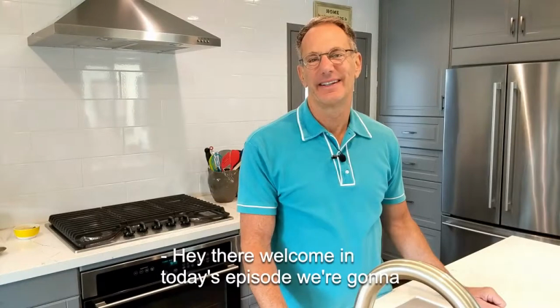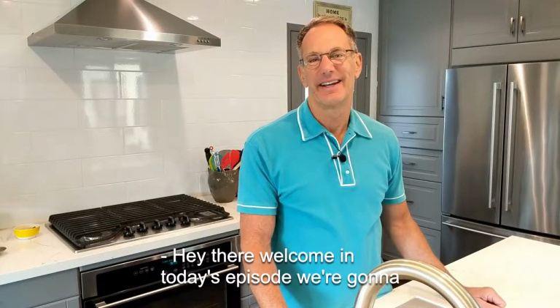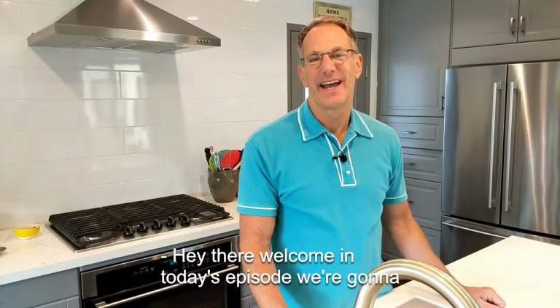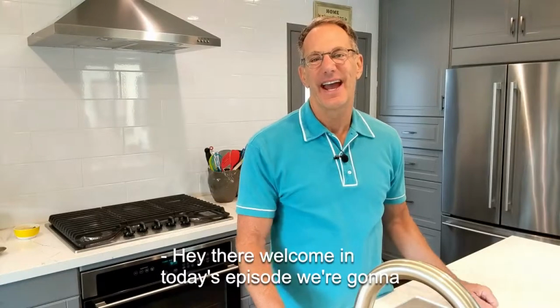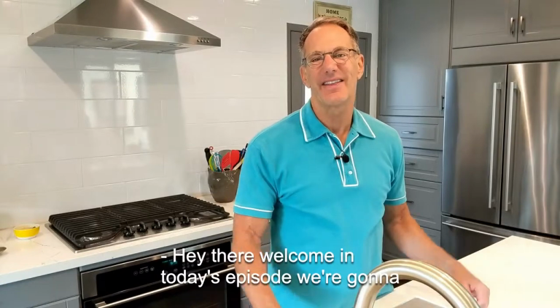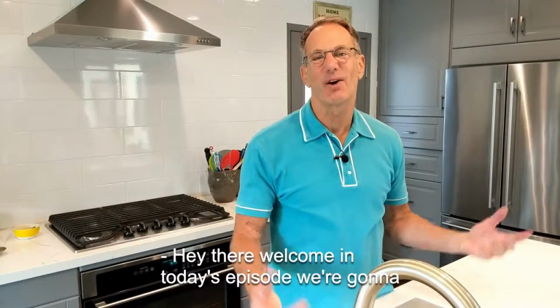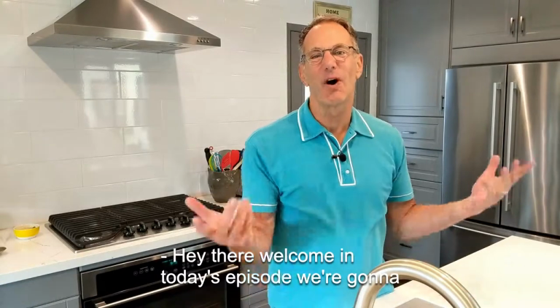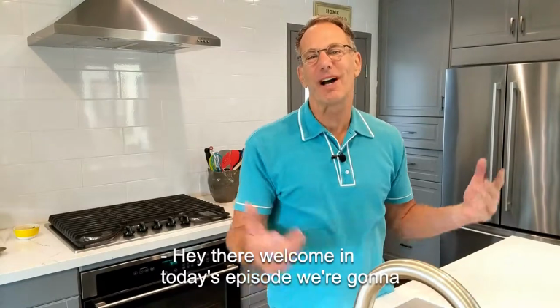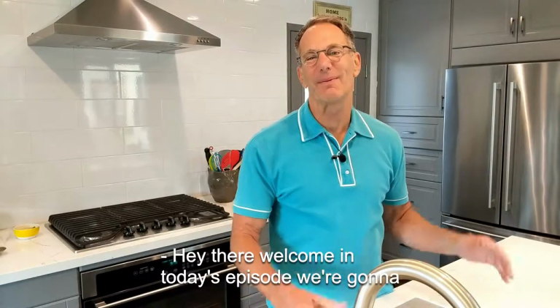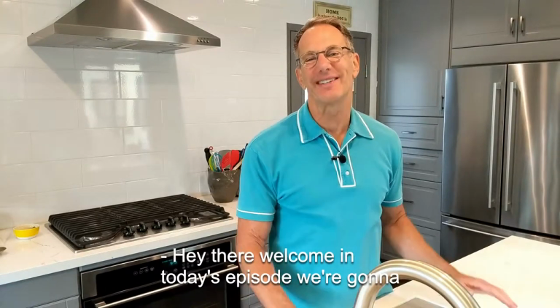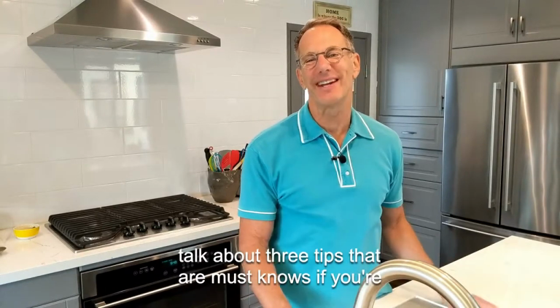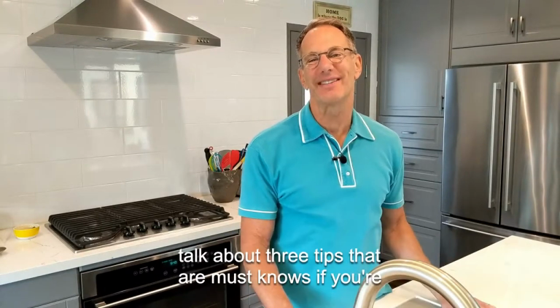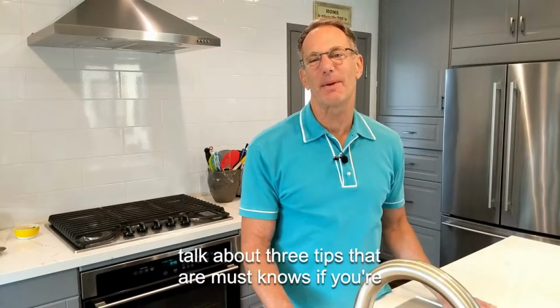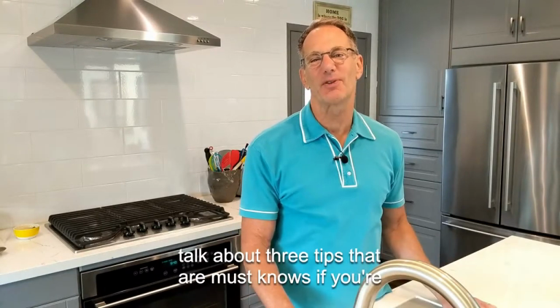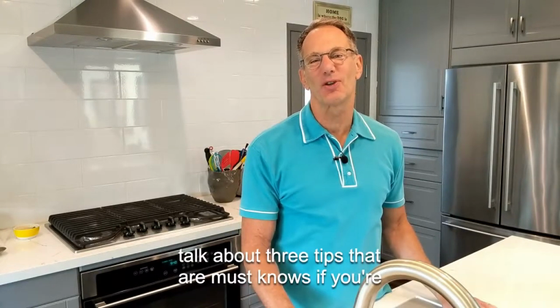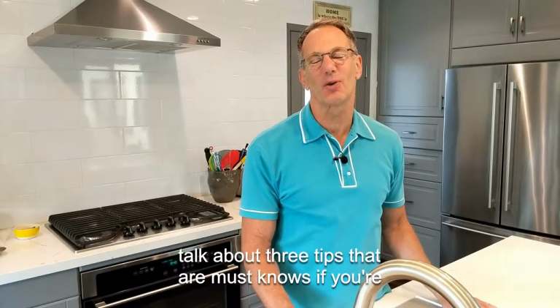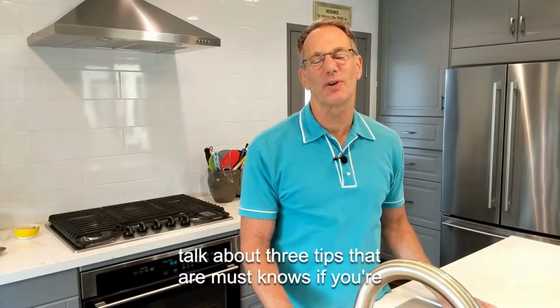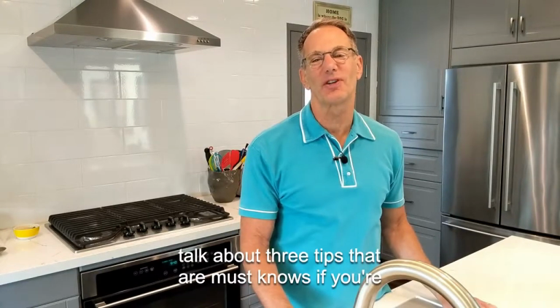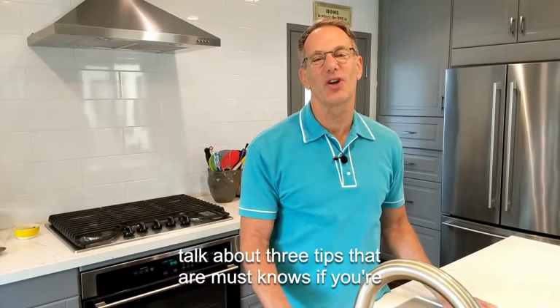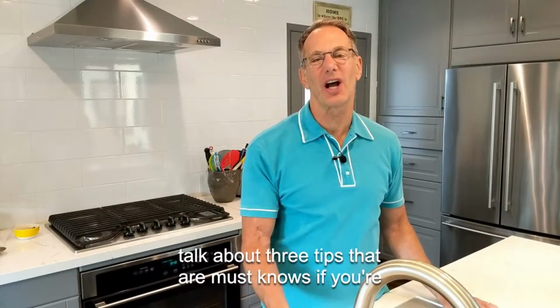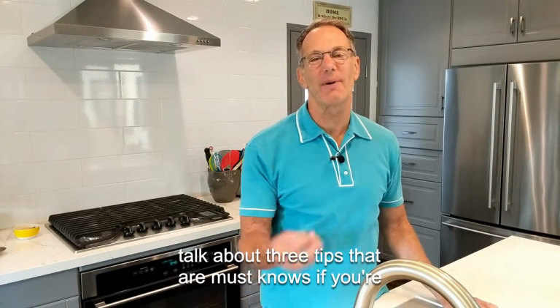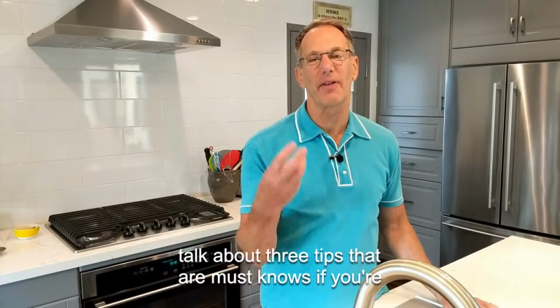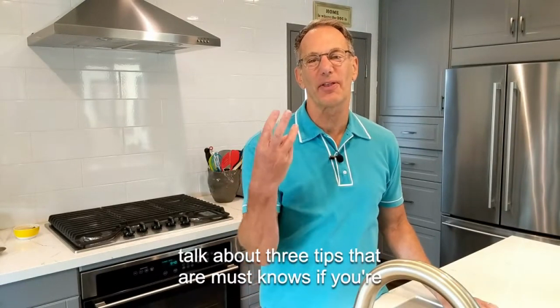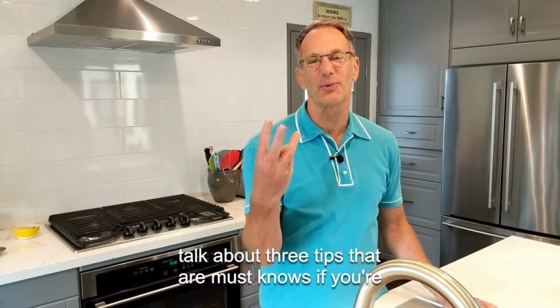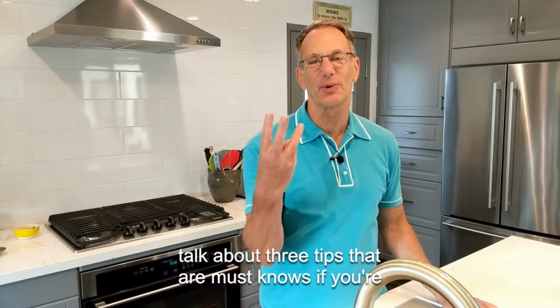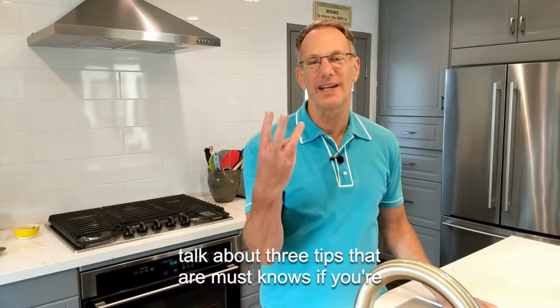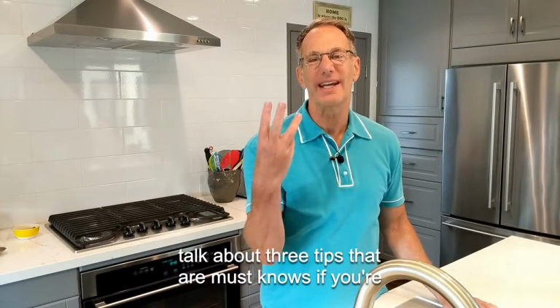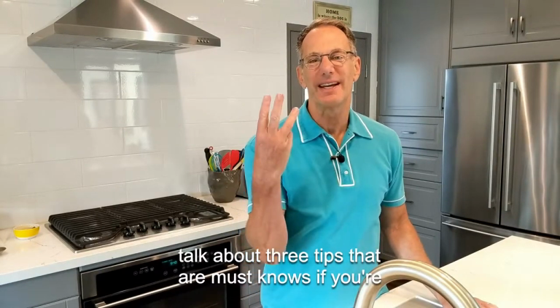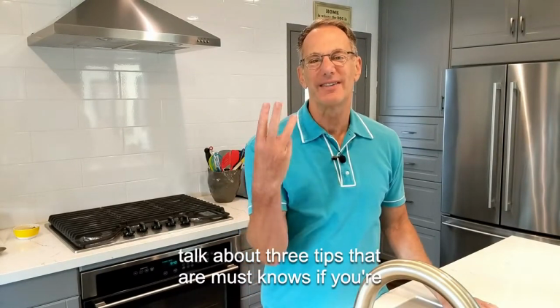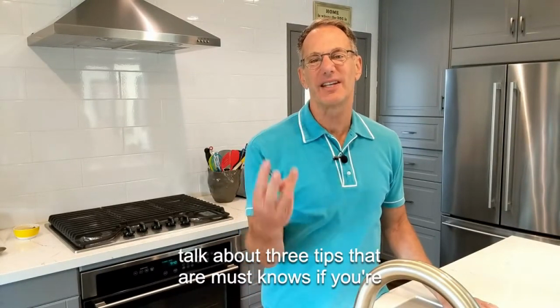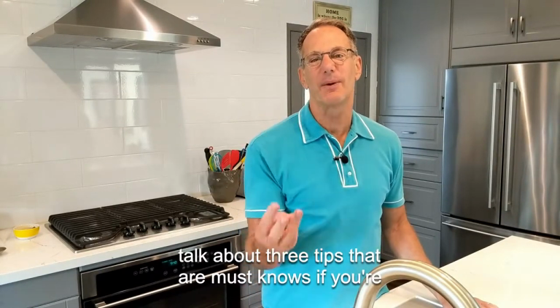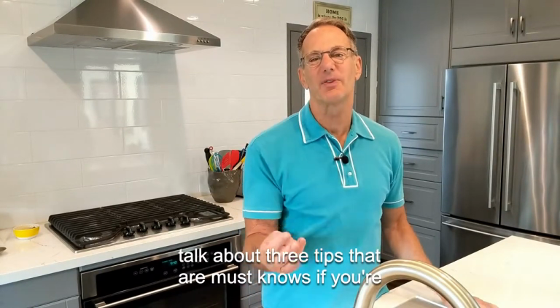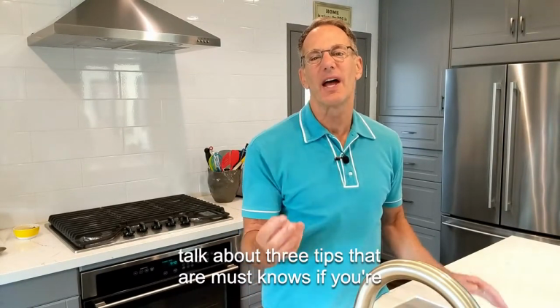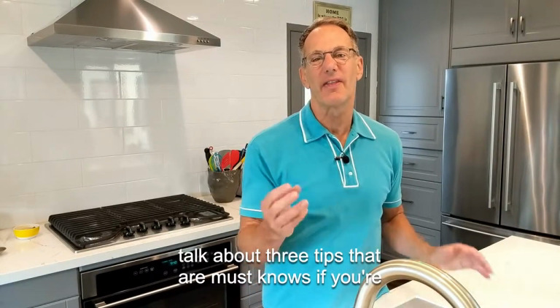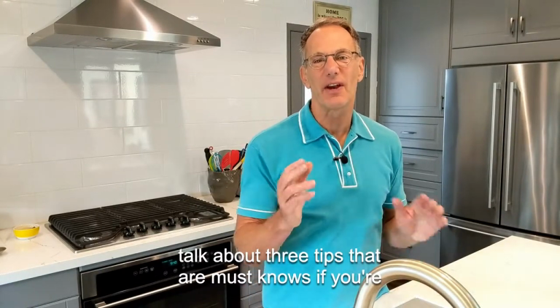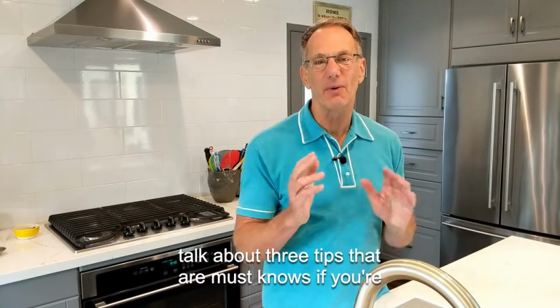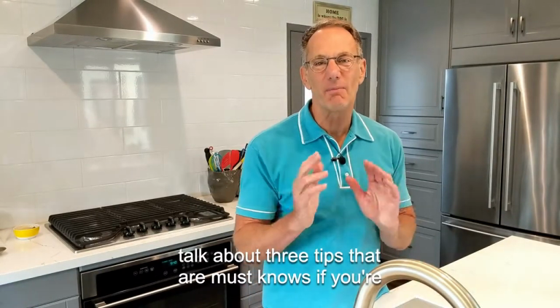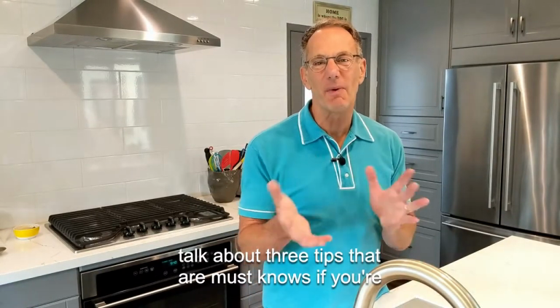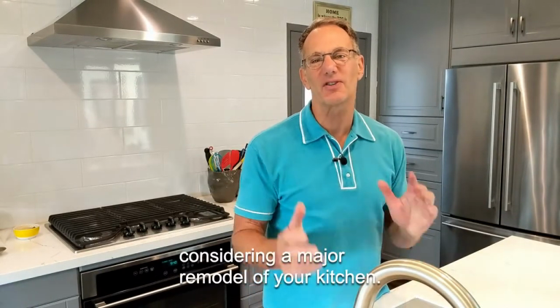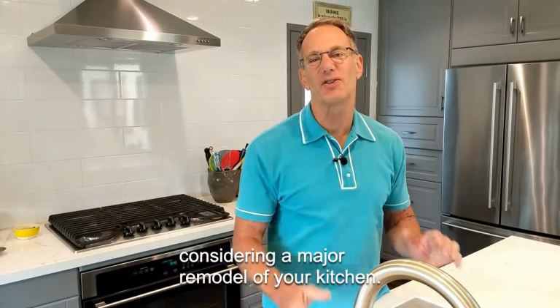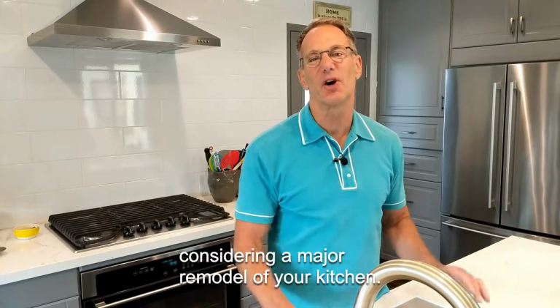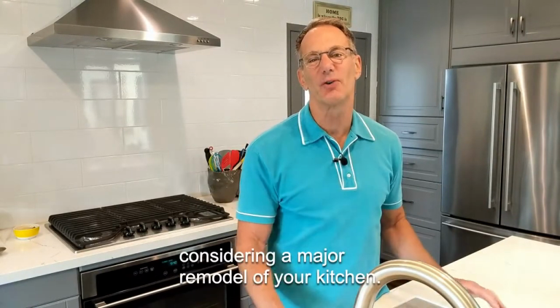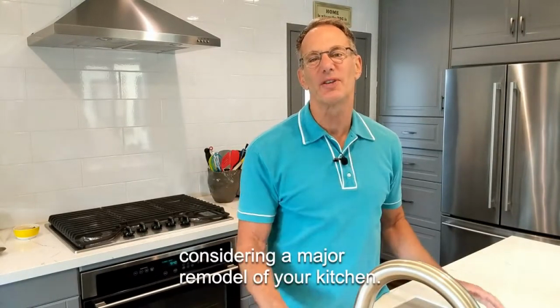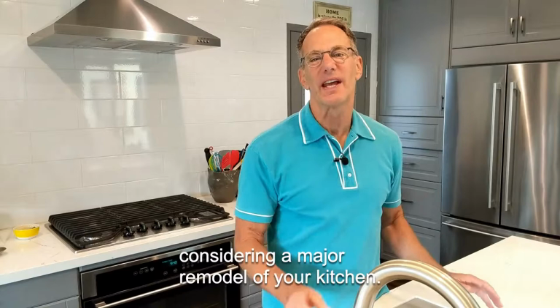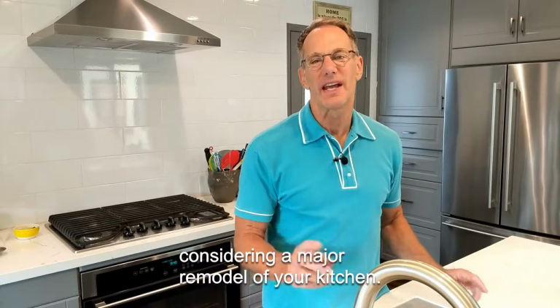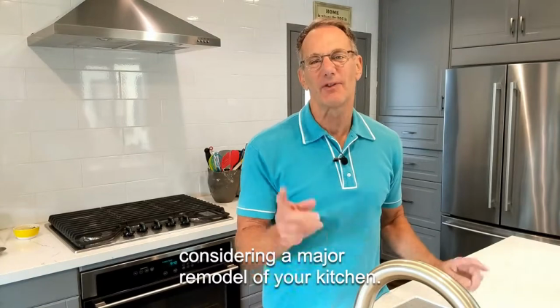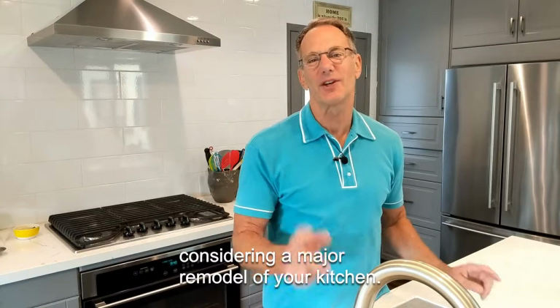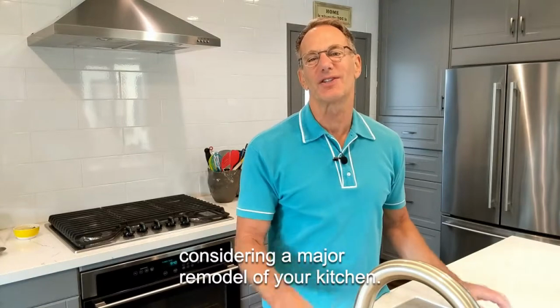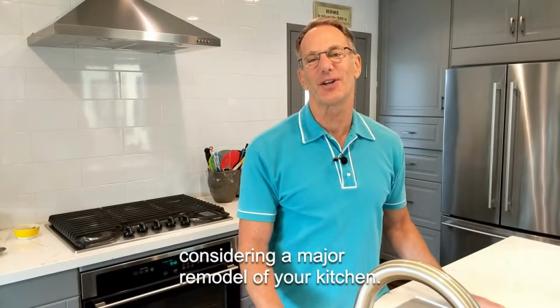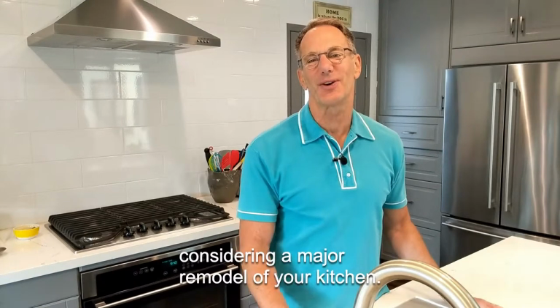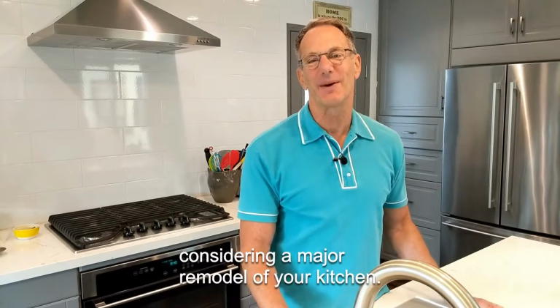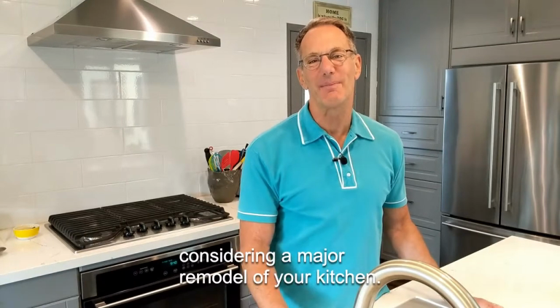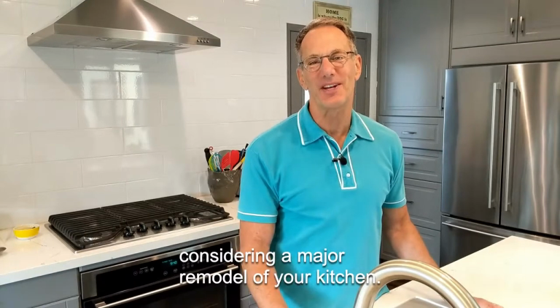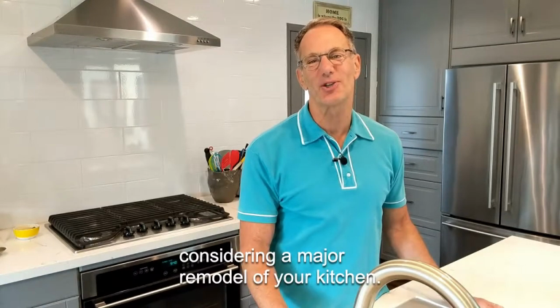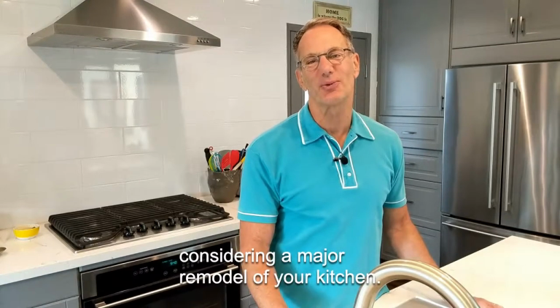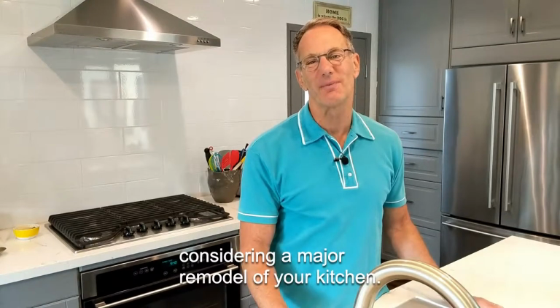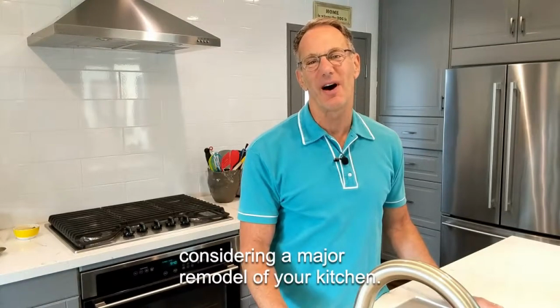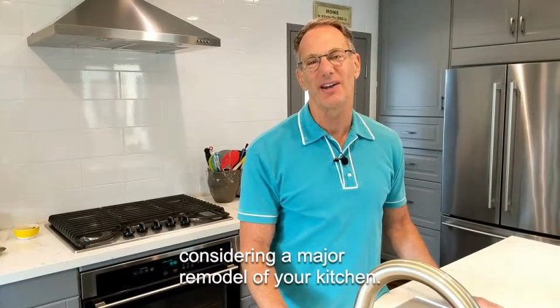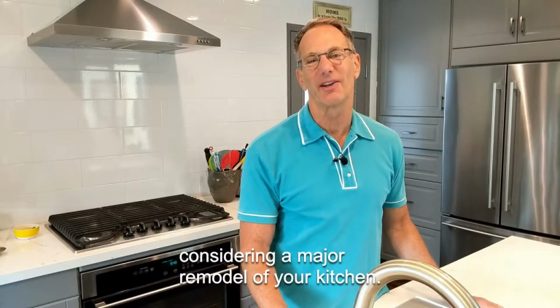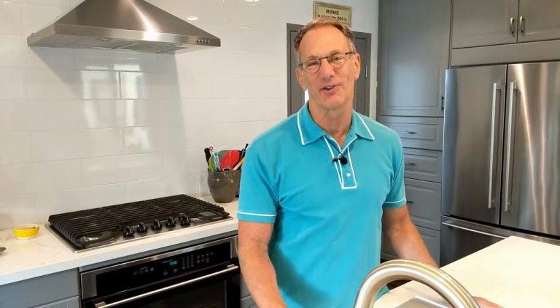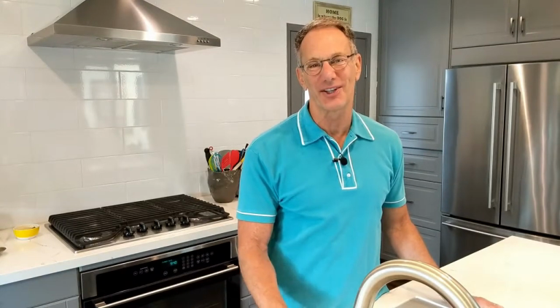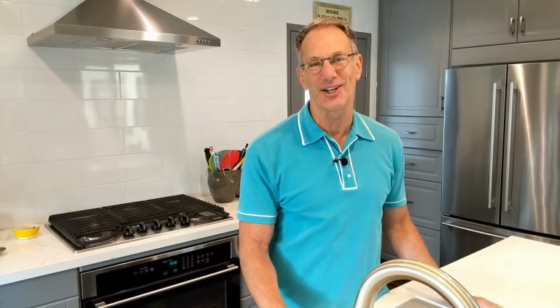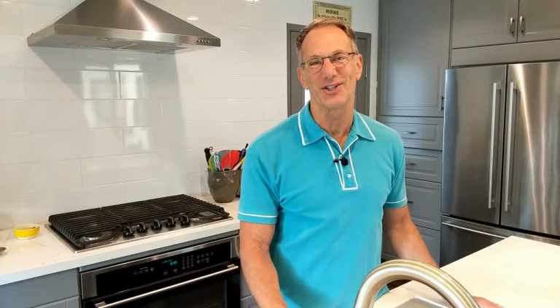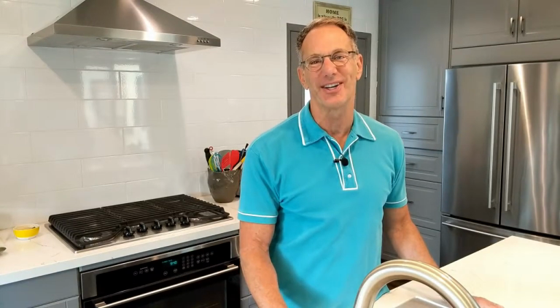Hey there, welcome. In today's episode, we're going to talk about three tips that are must-knows if you're considering a major remodel of your kitchen.